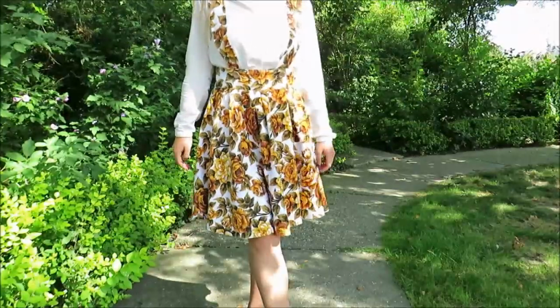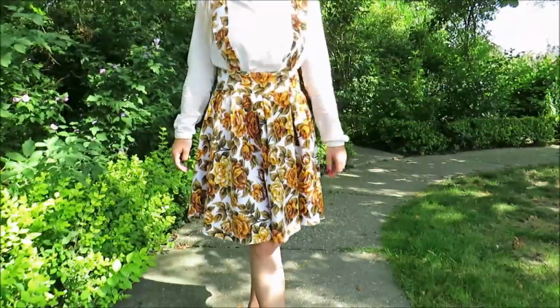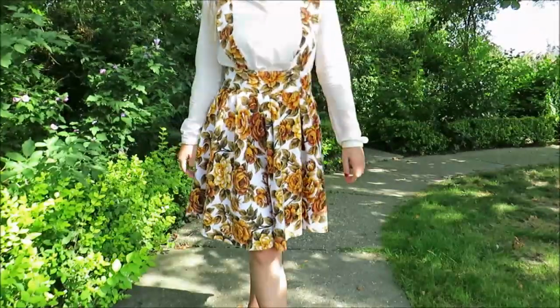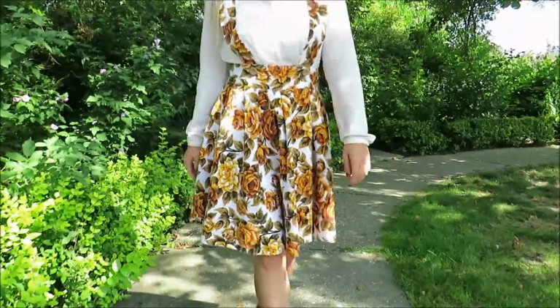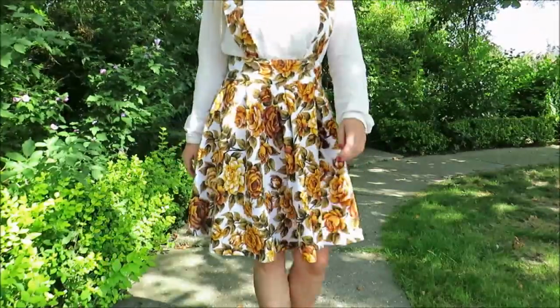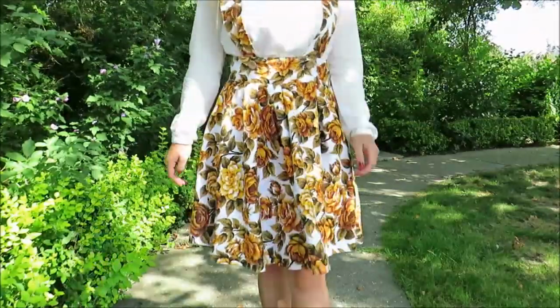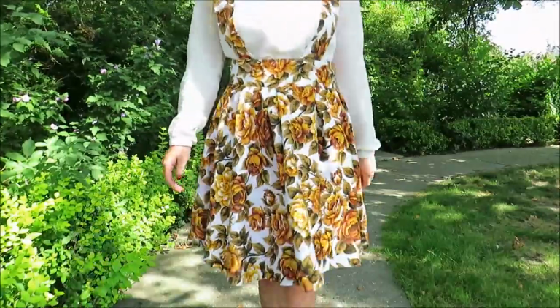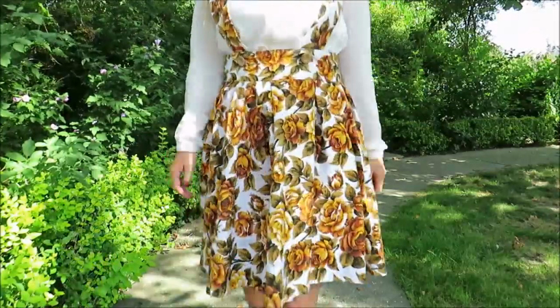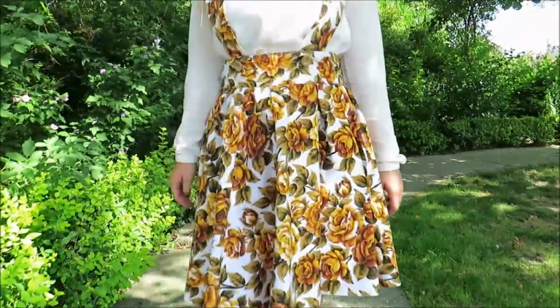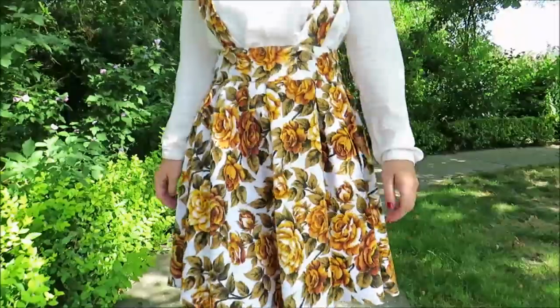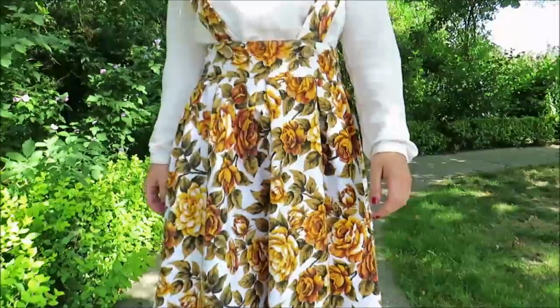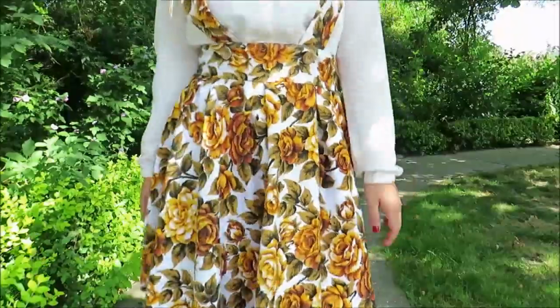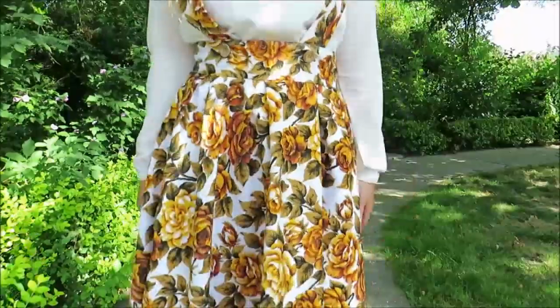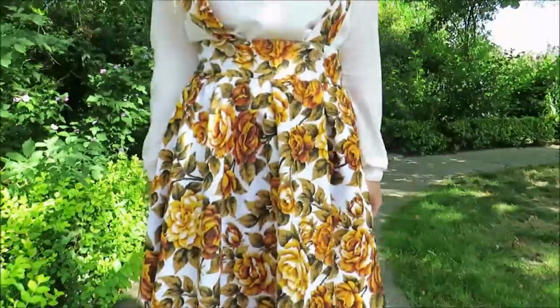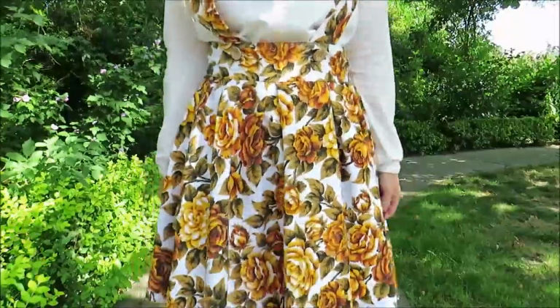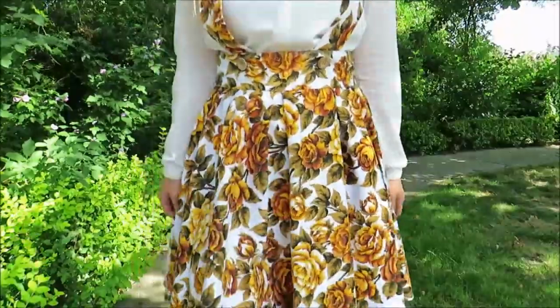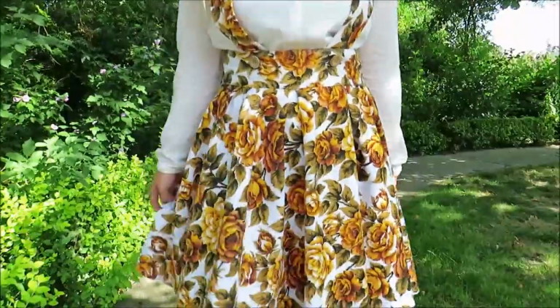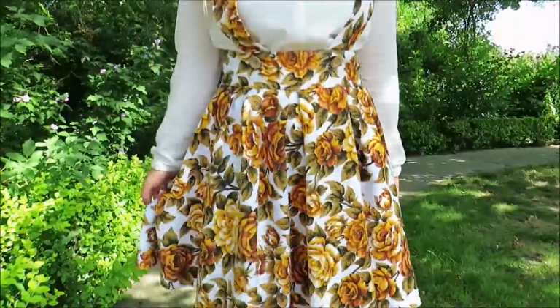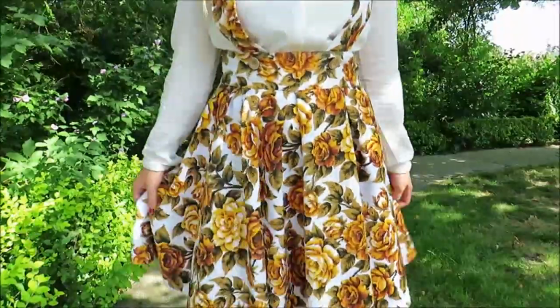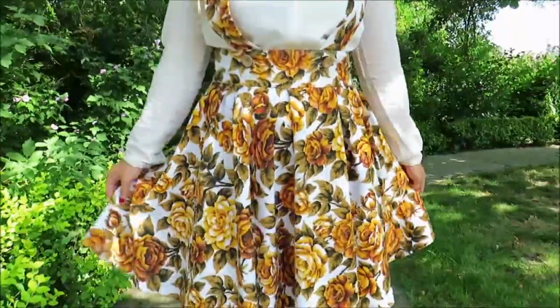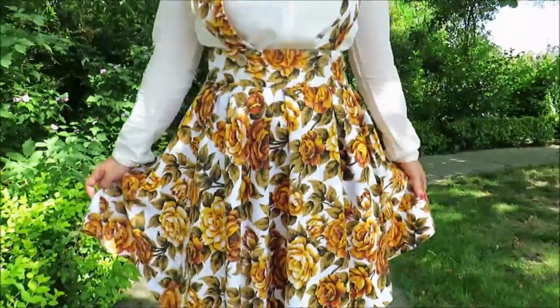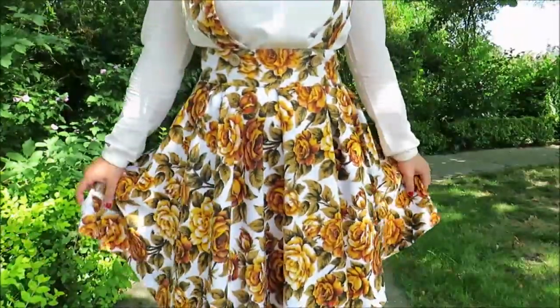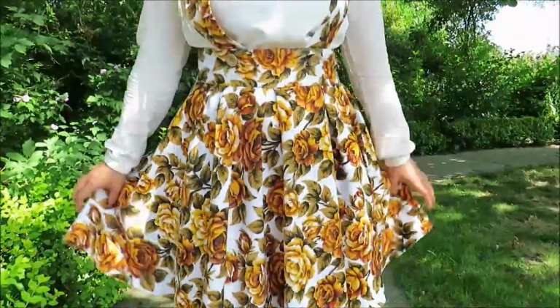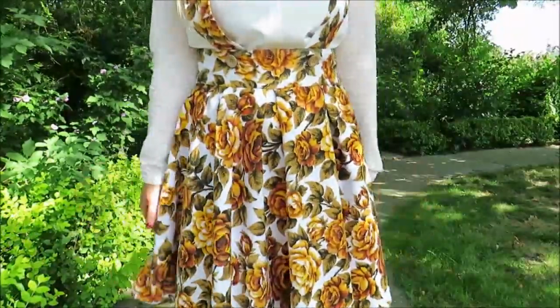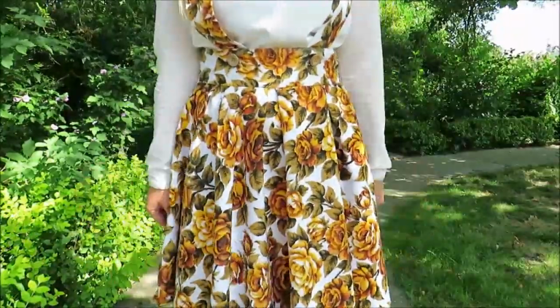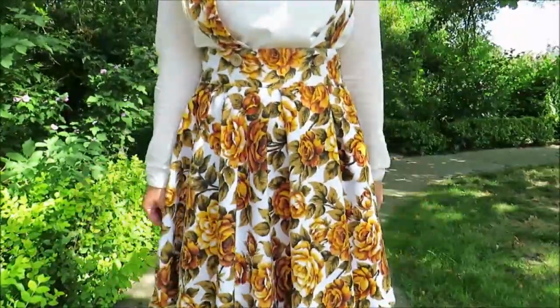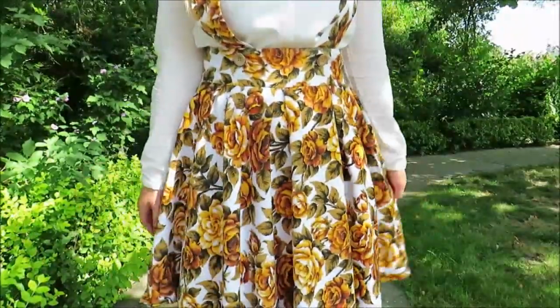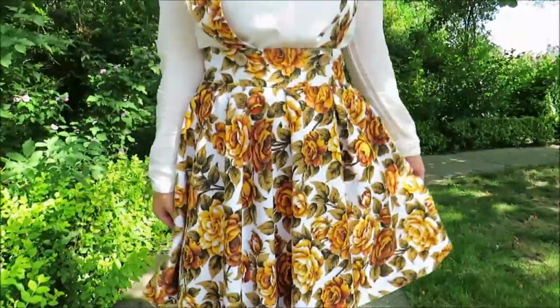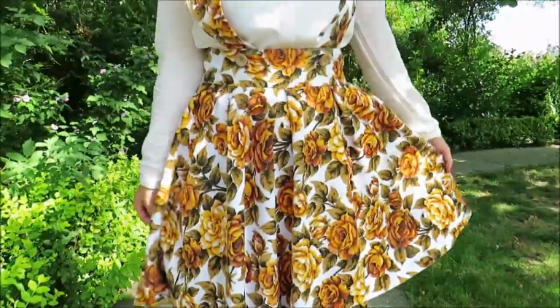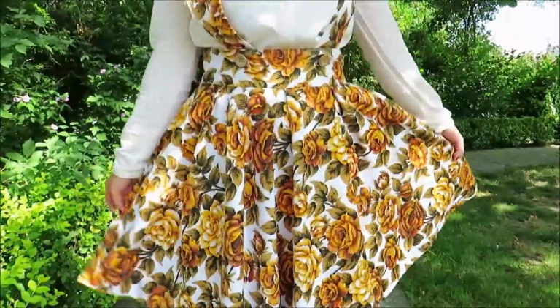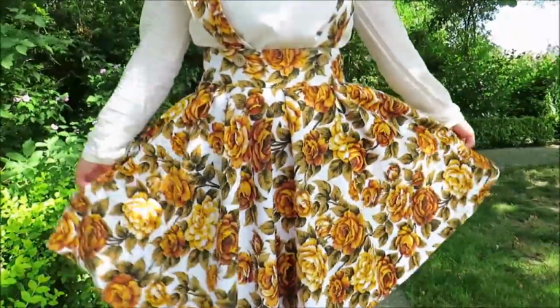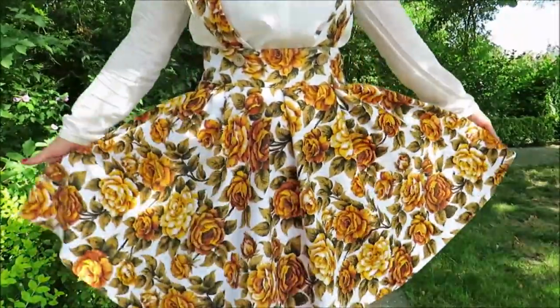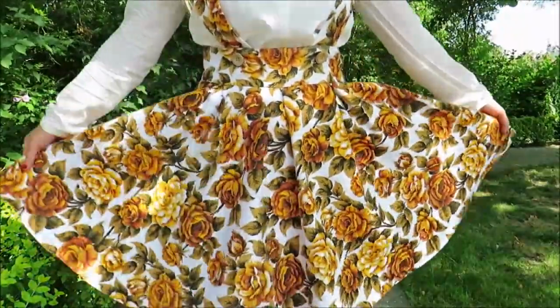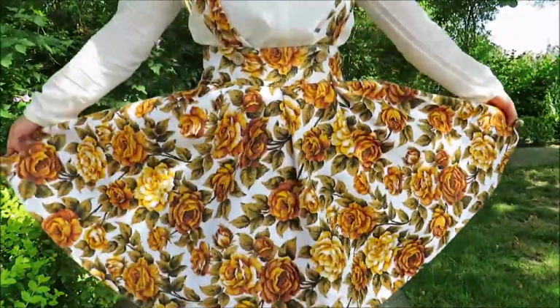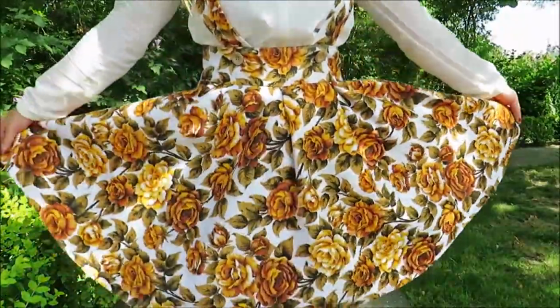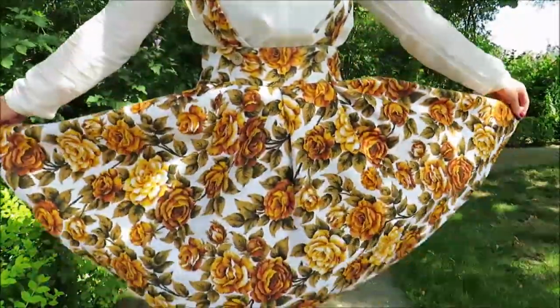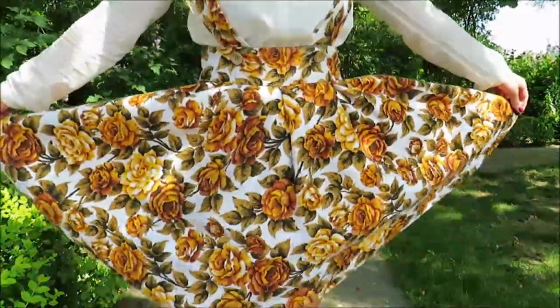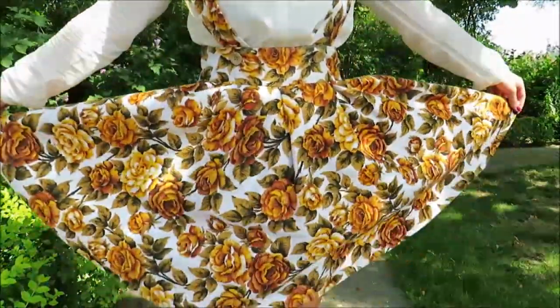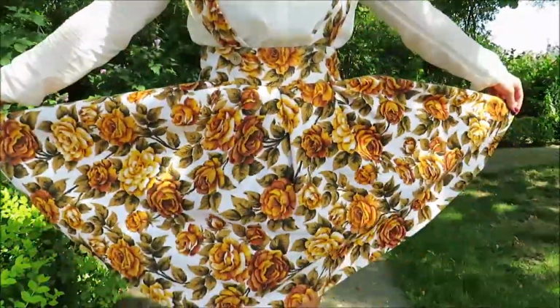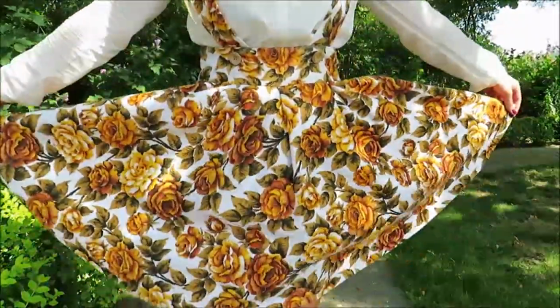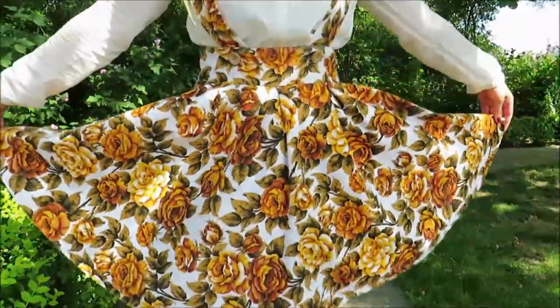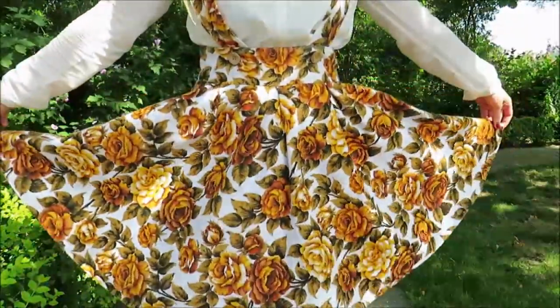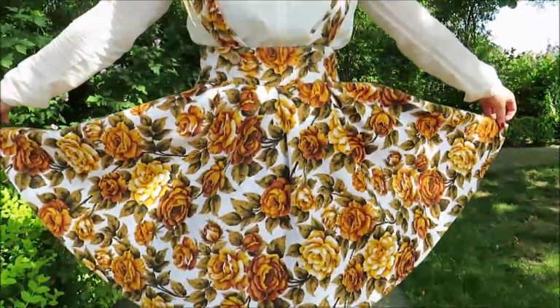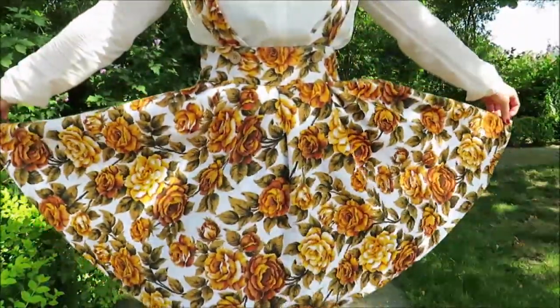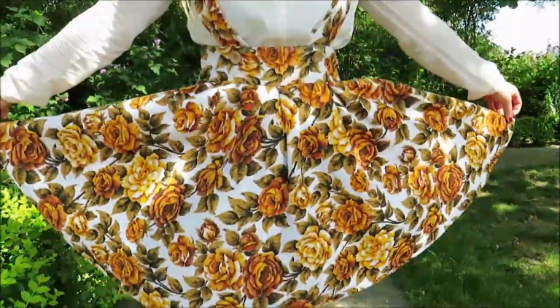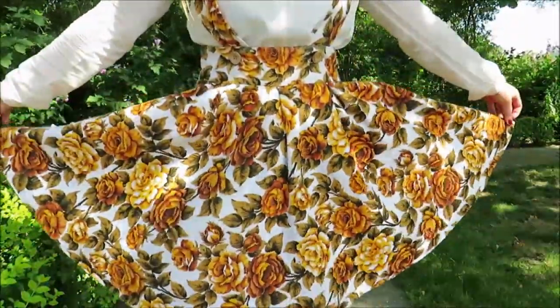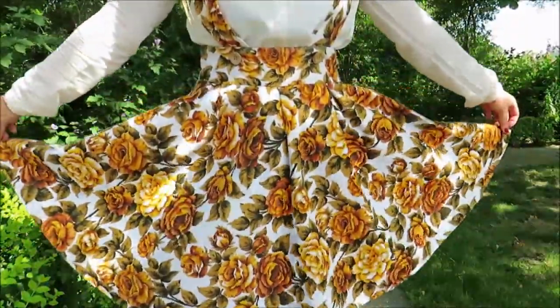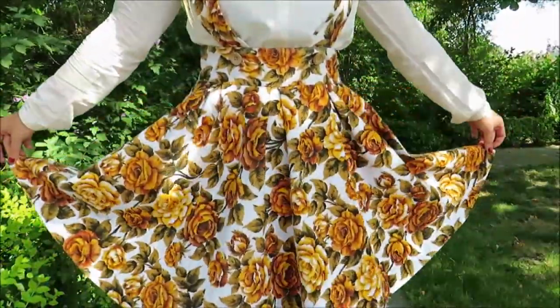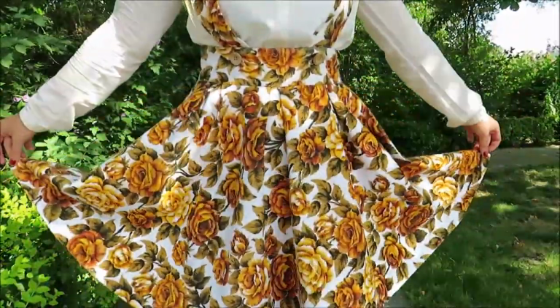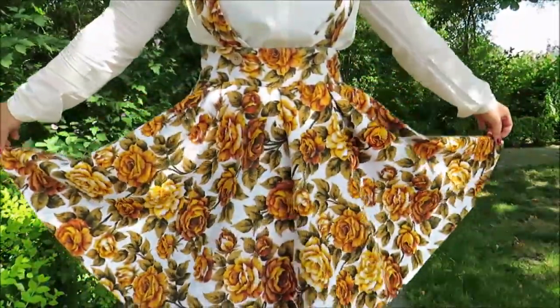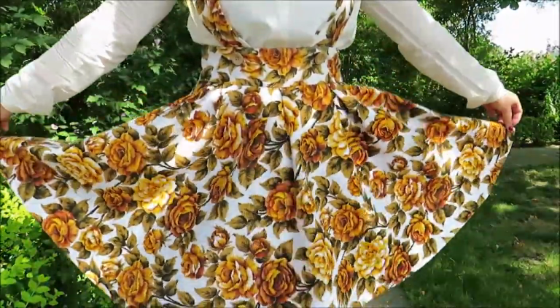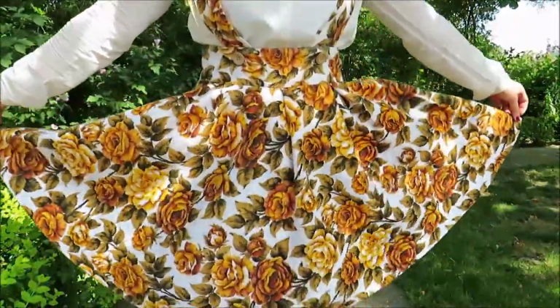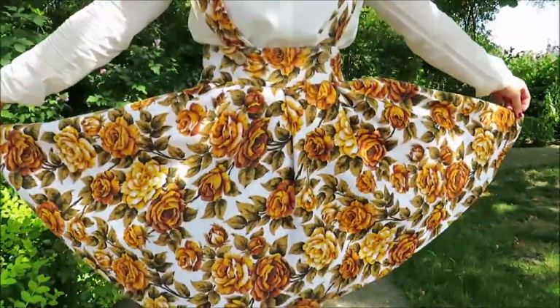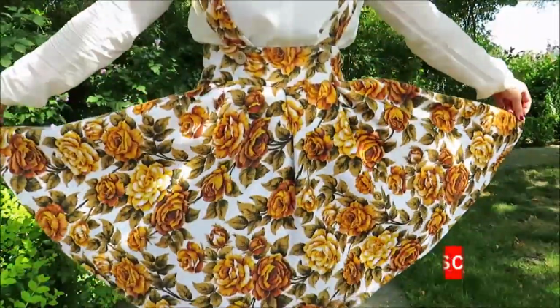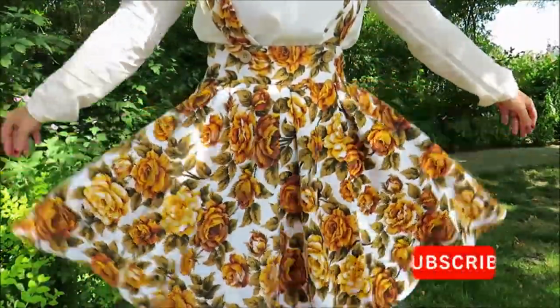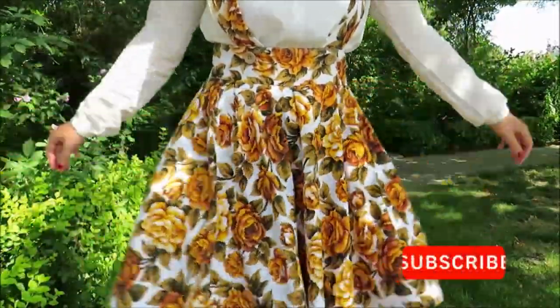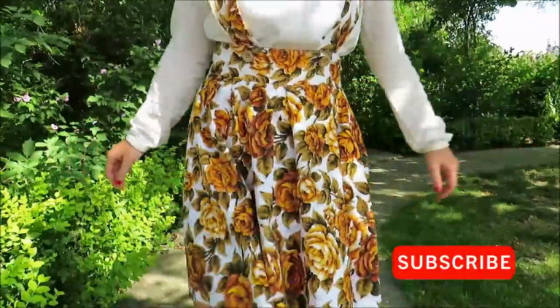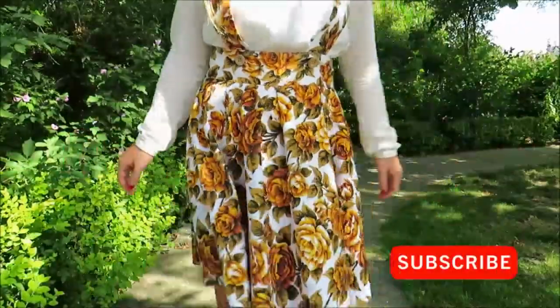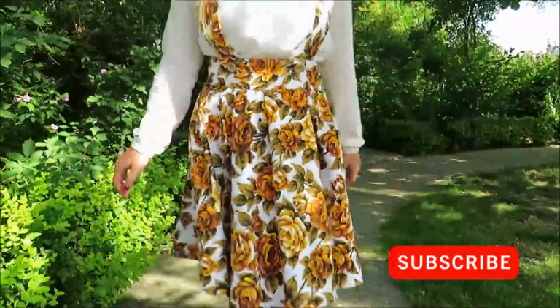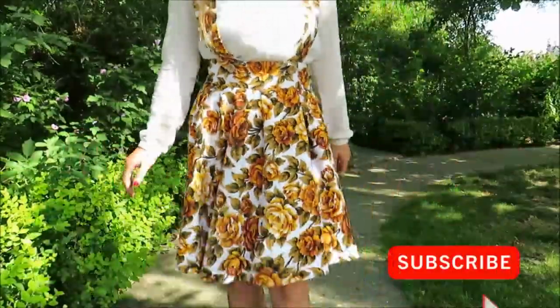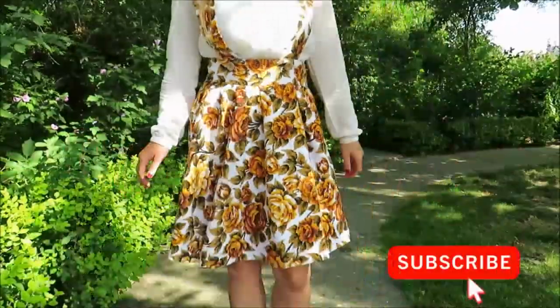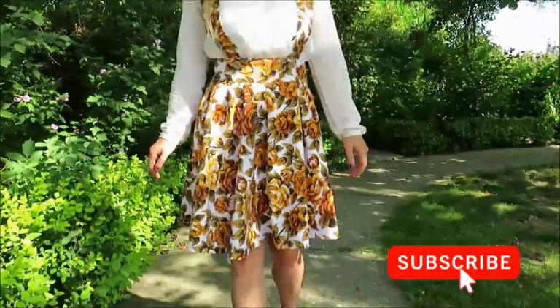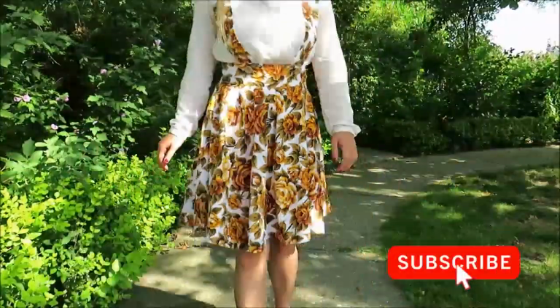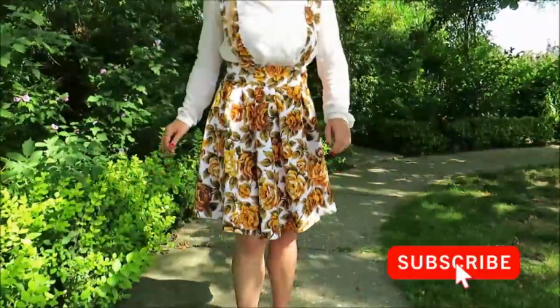Hello and welcome, or welcome back to my channel. My name is Julie and in today's sewing tutorial I'm going to make a pinafore.